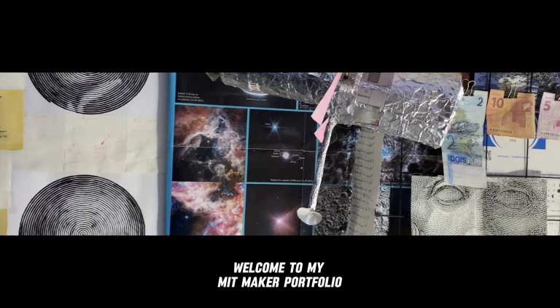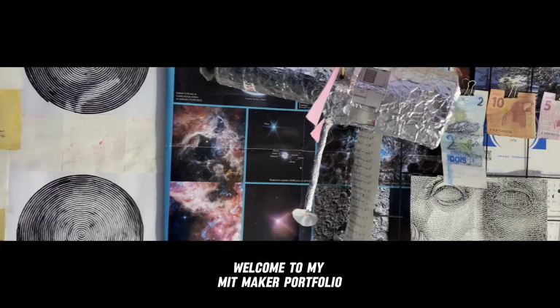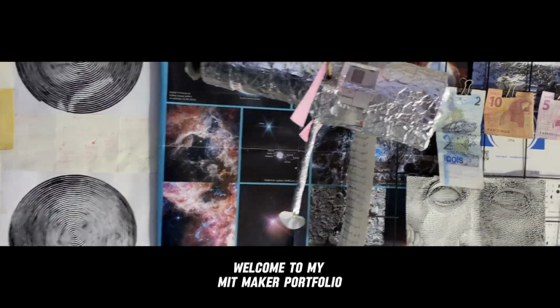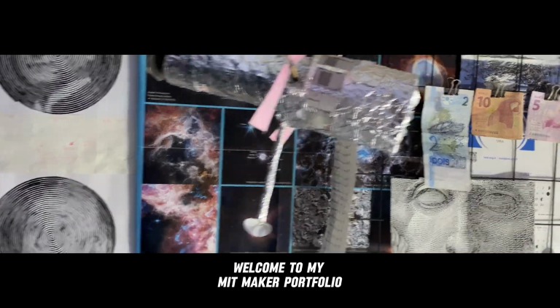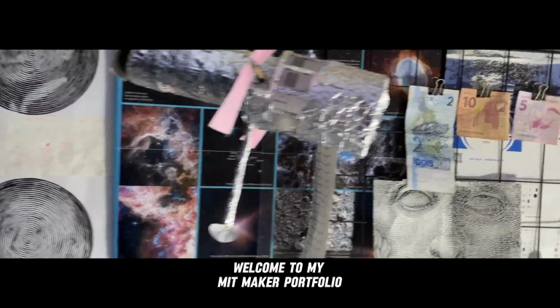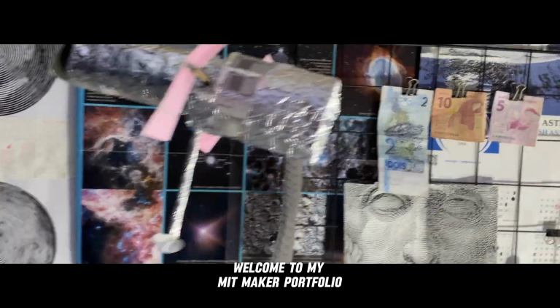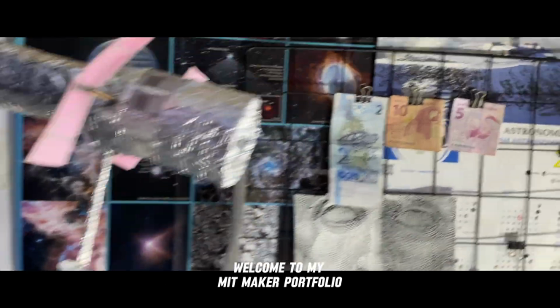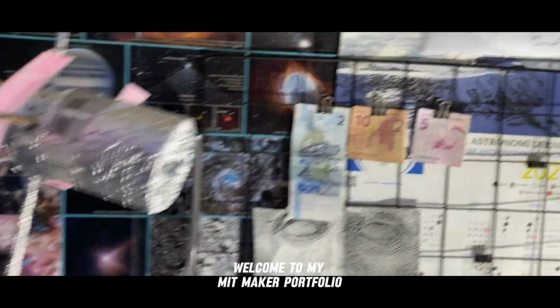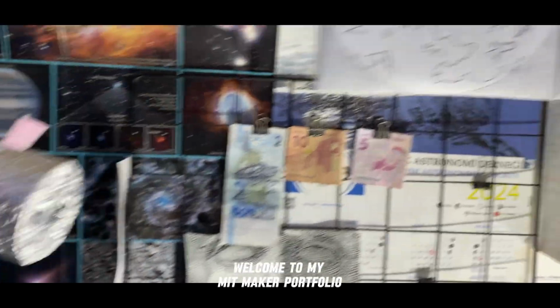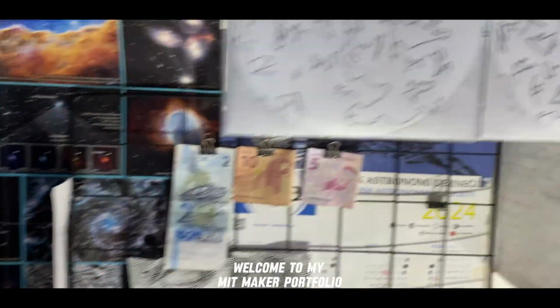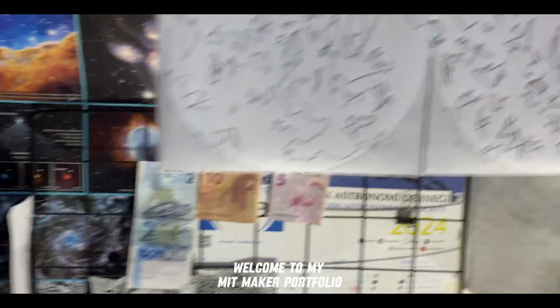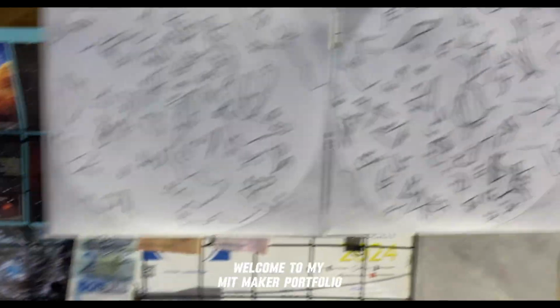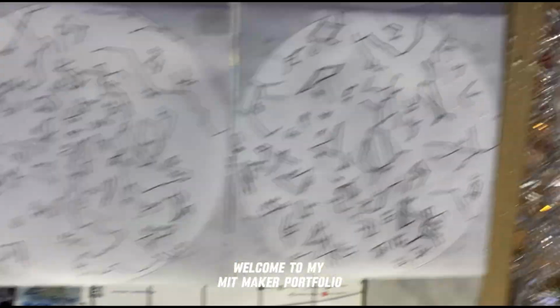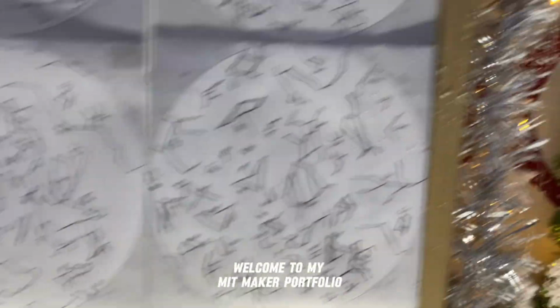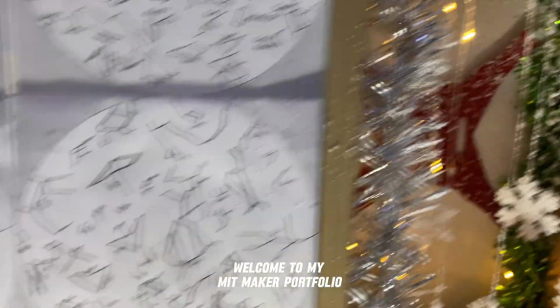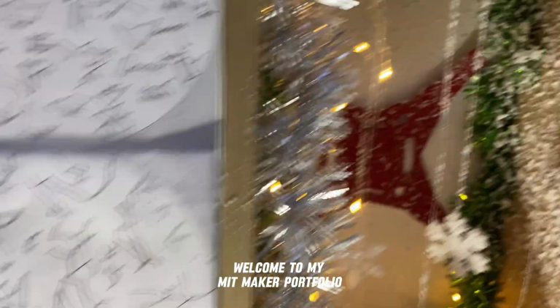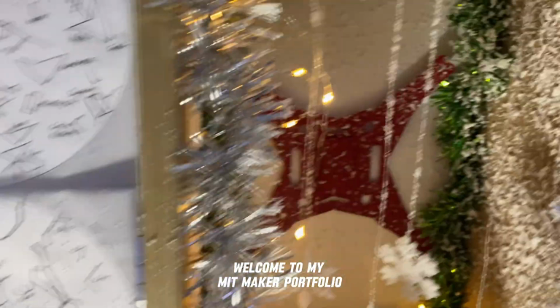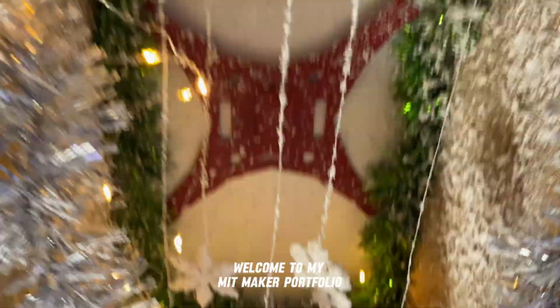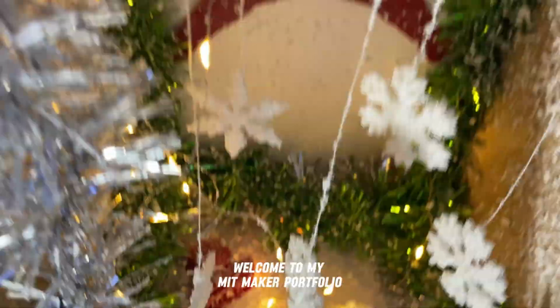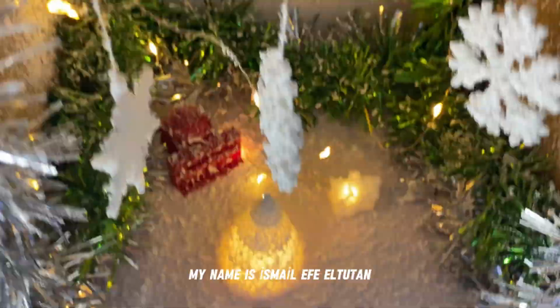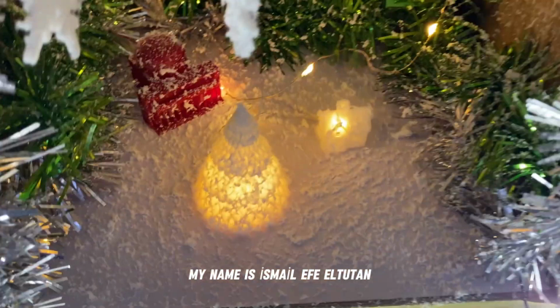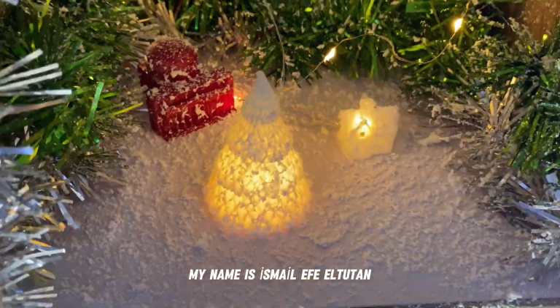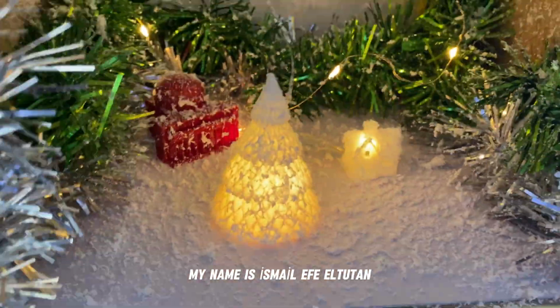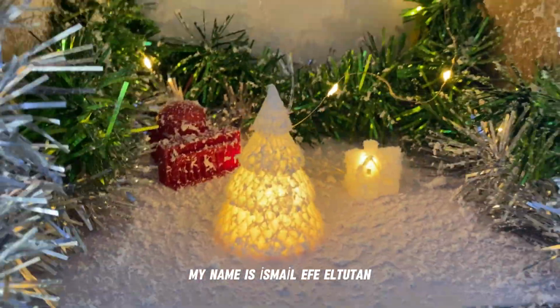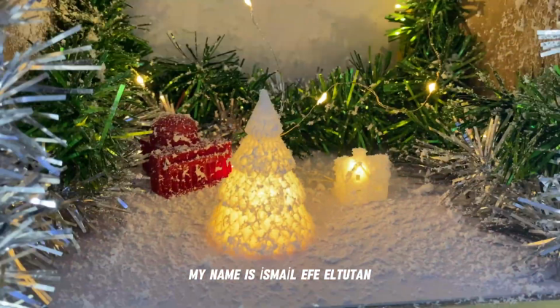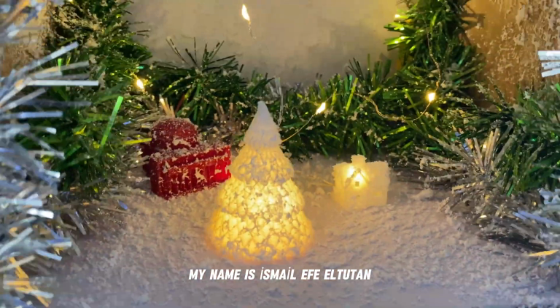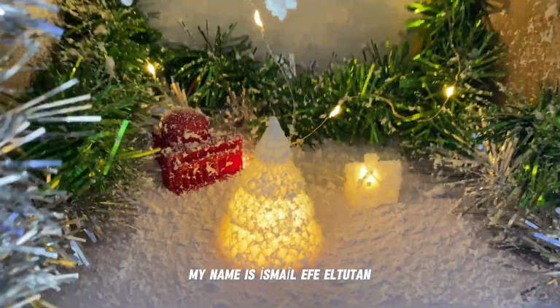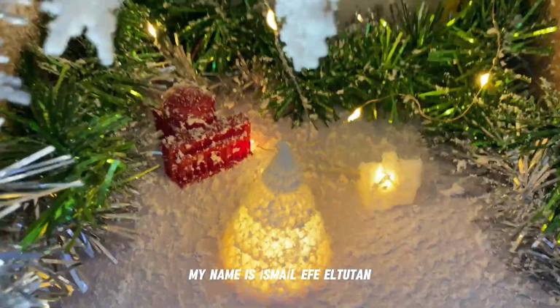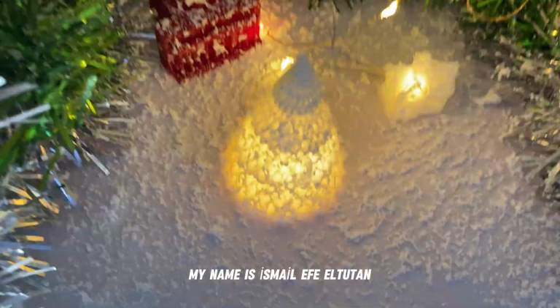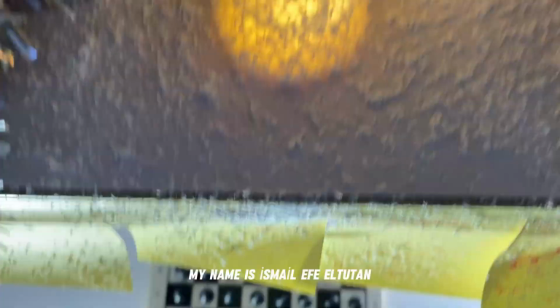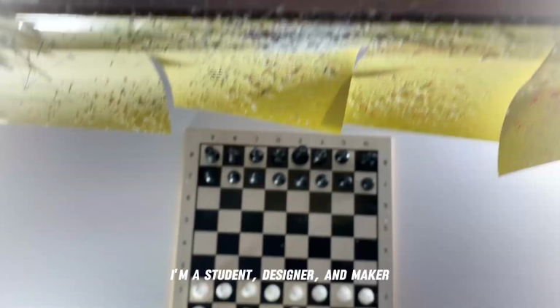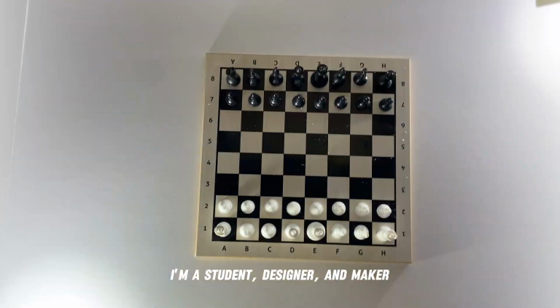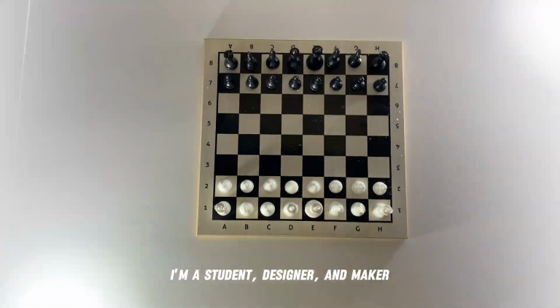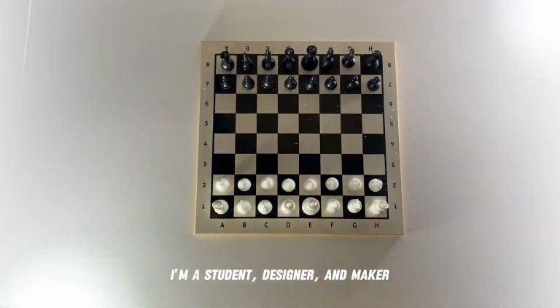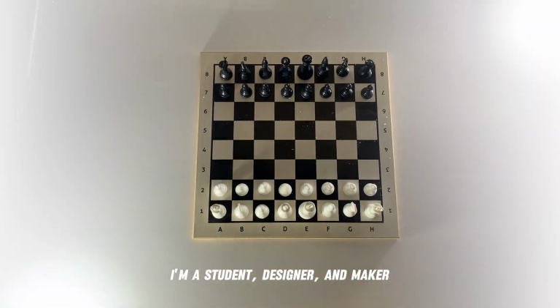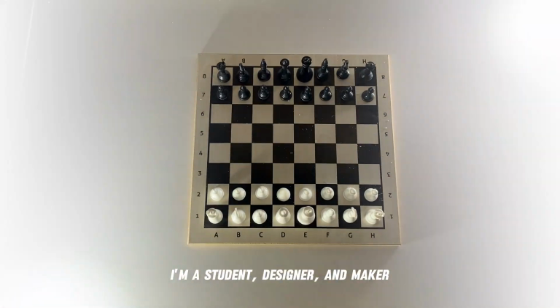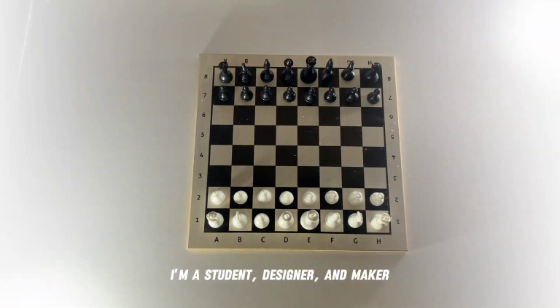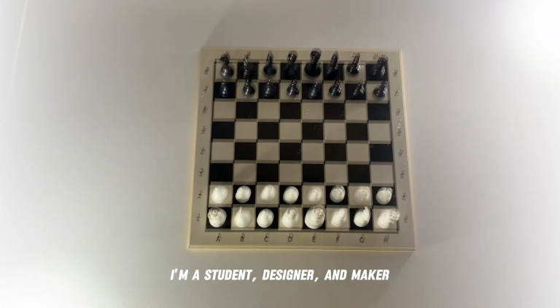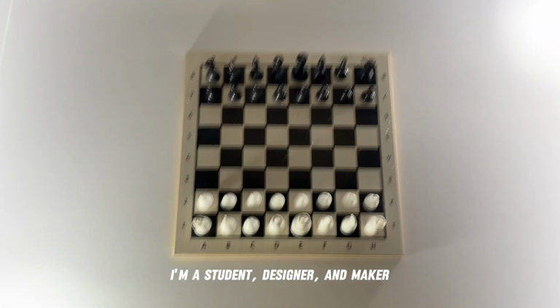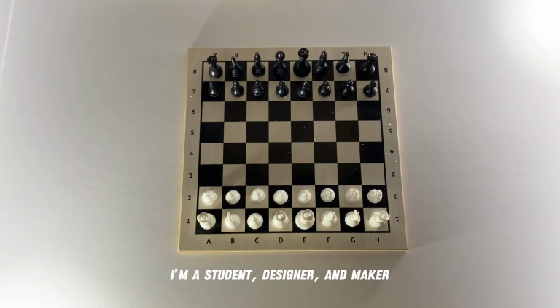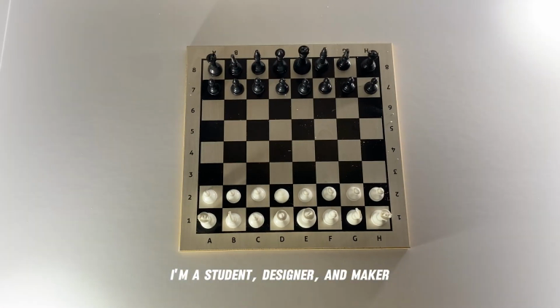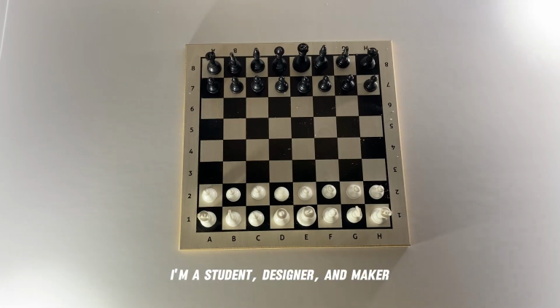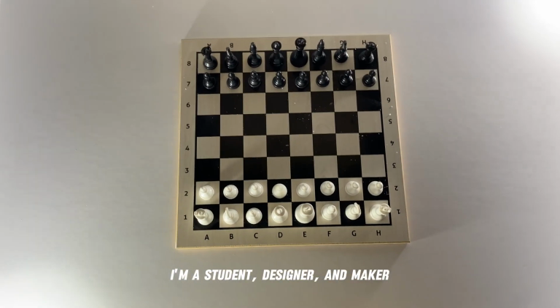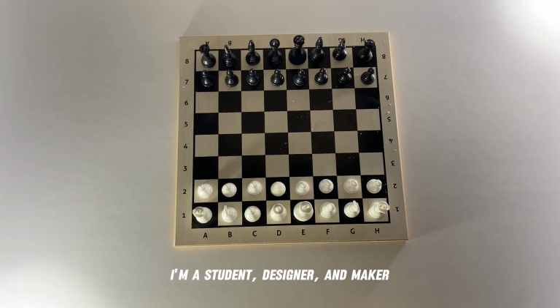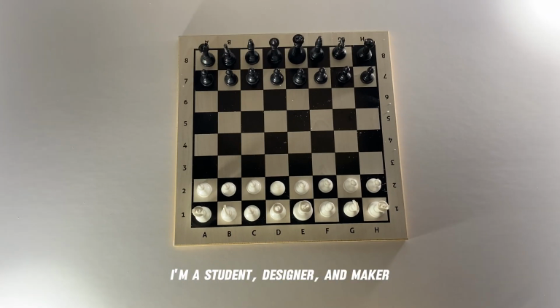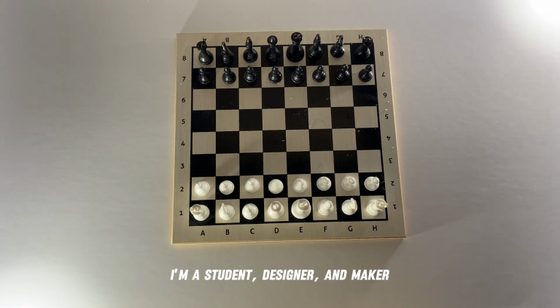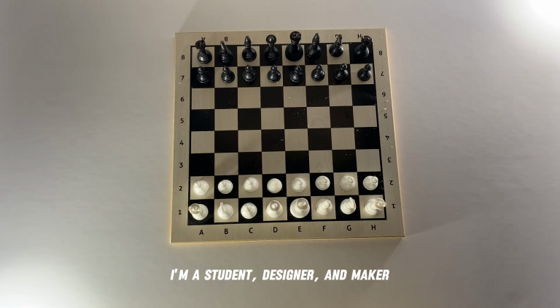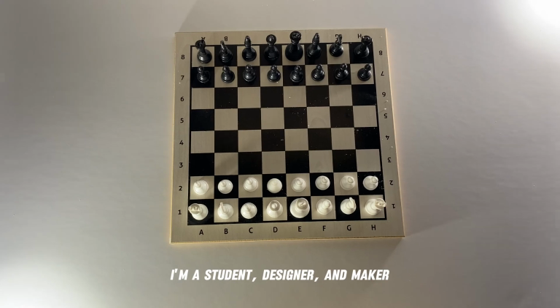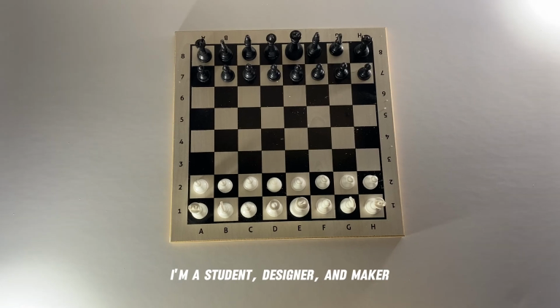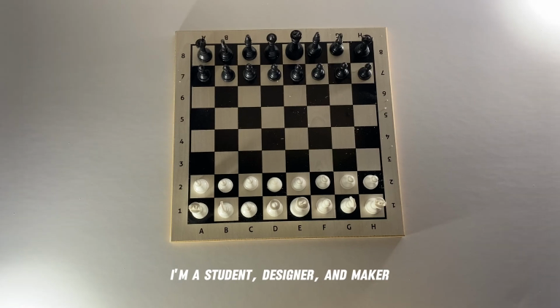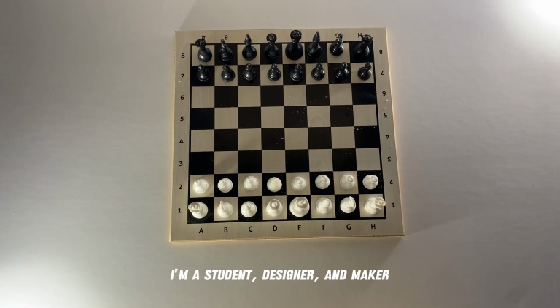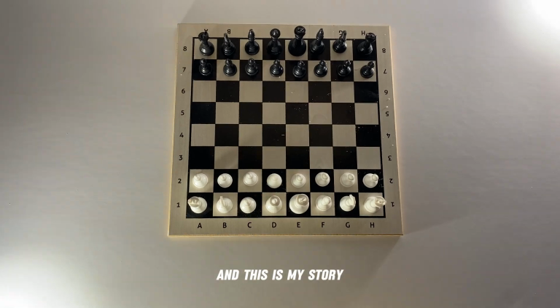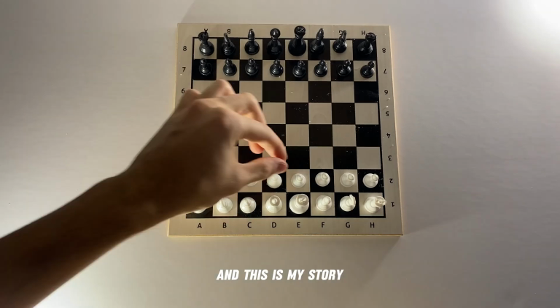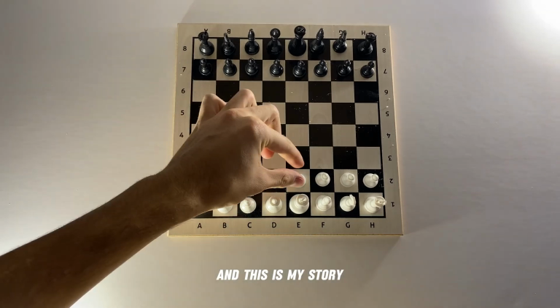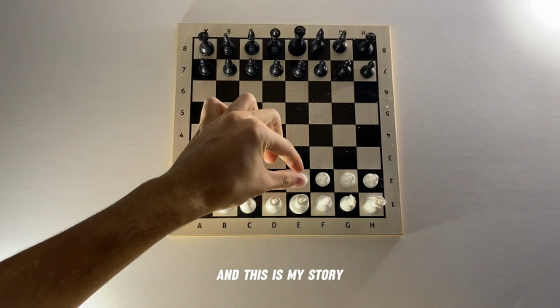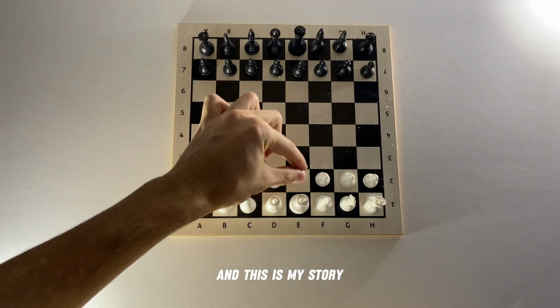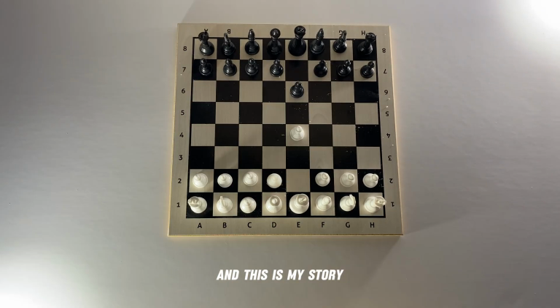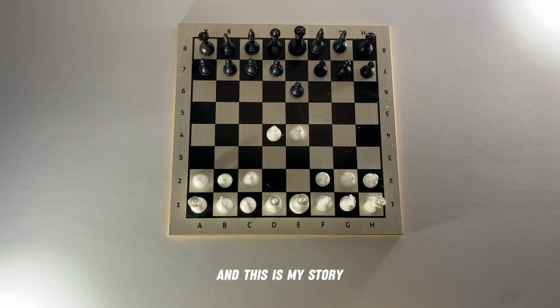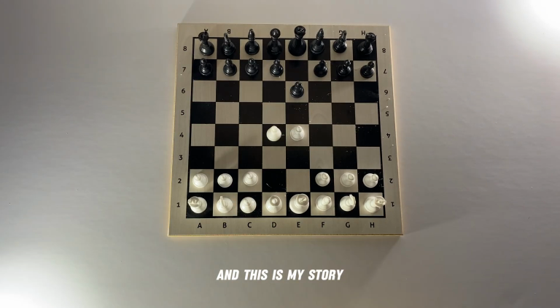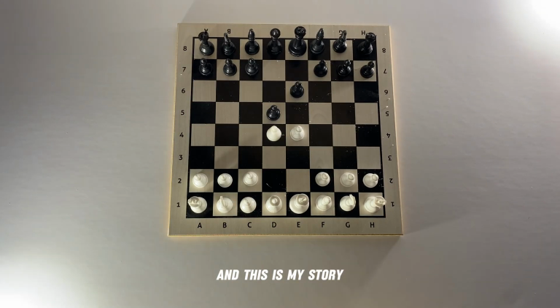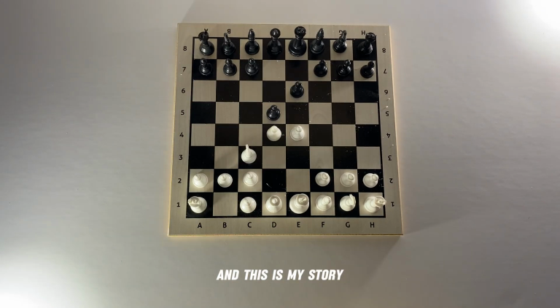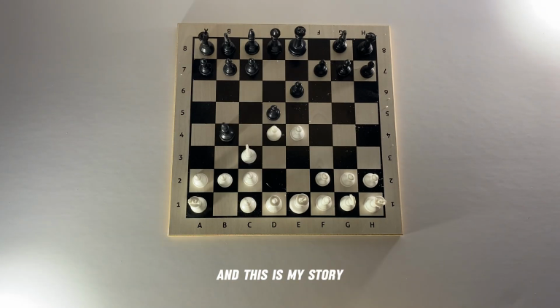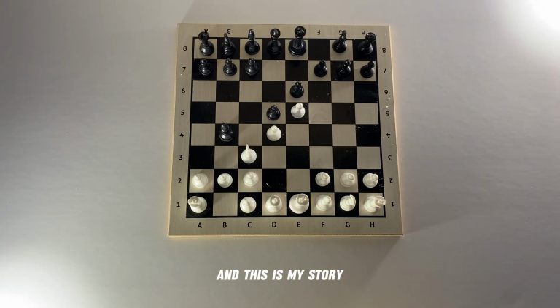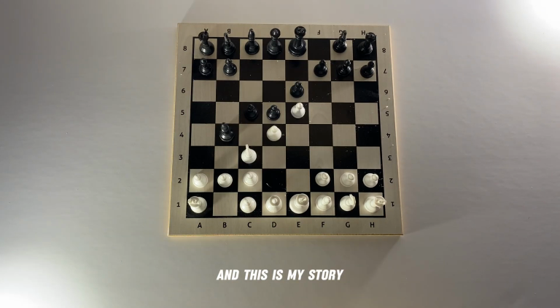Welcome to my MIT Maker portfolio. My name is Ismaili Feldtutan. I'm a student, designer and maker, and this is my story.